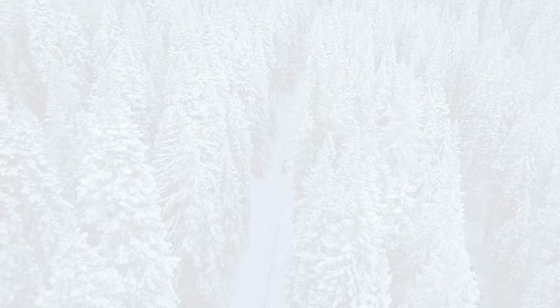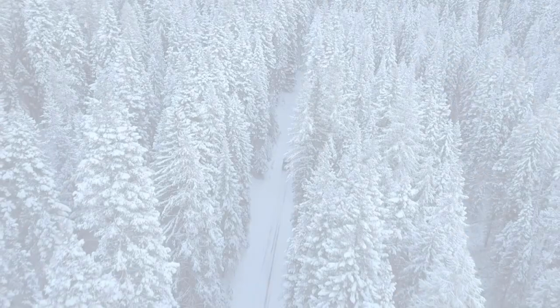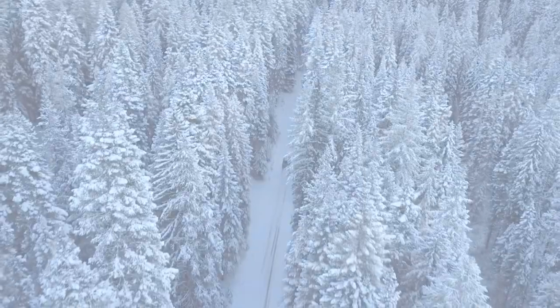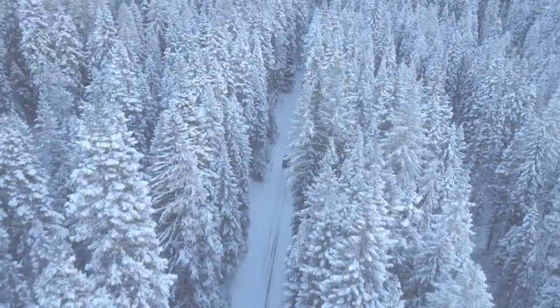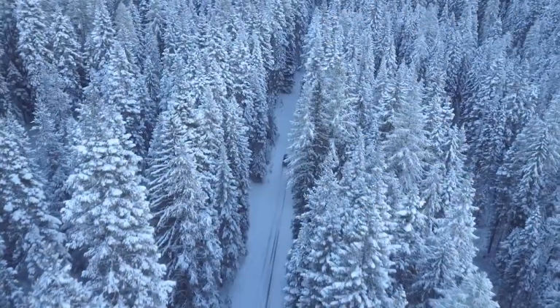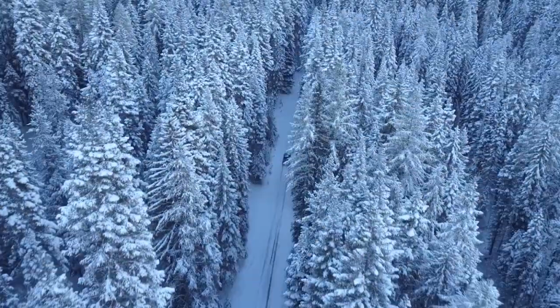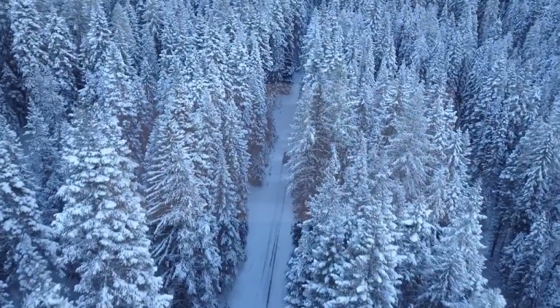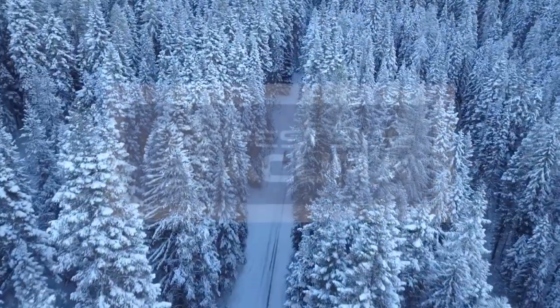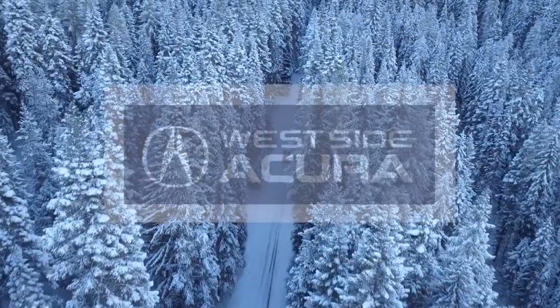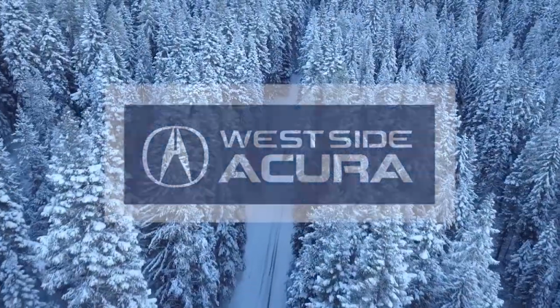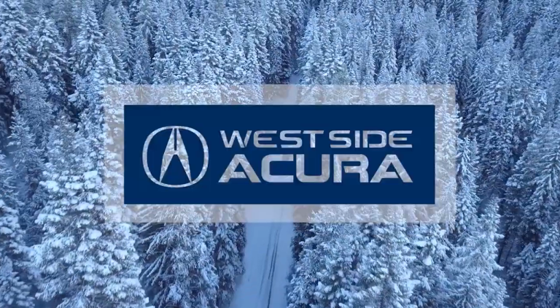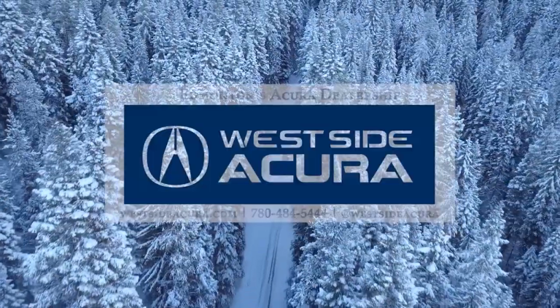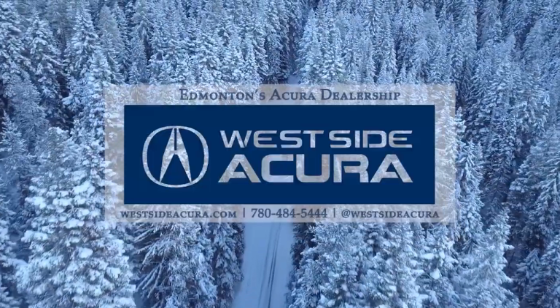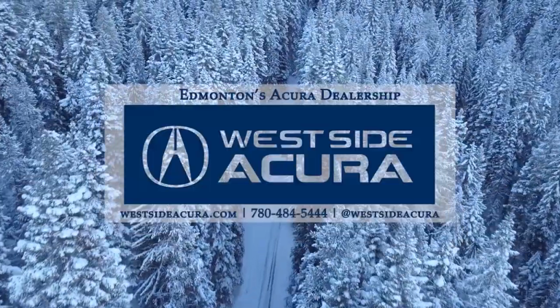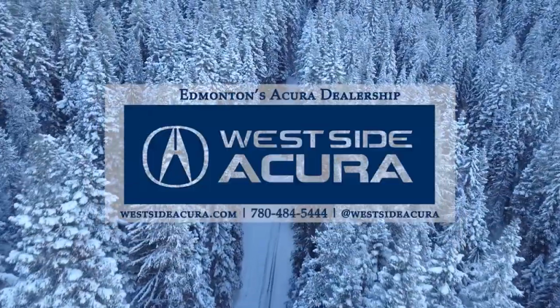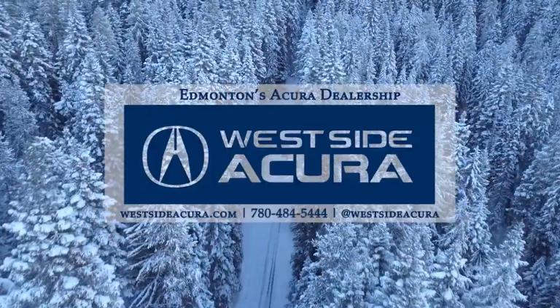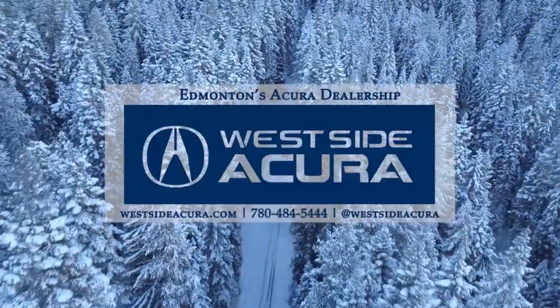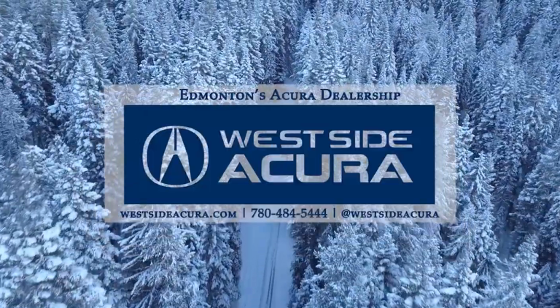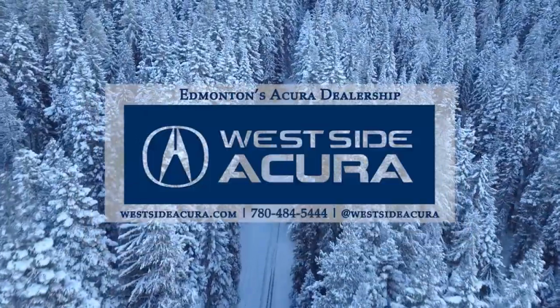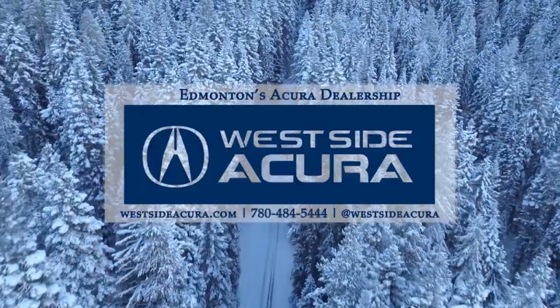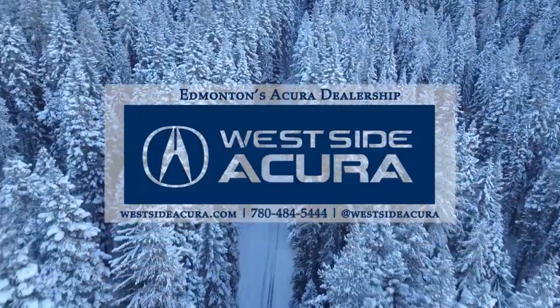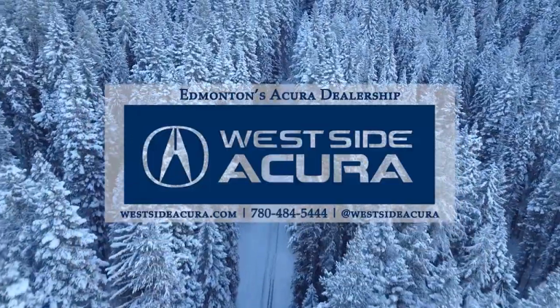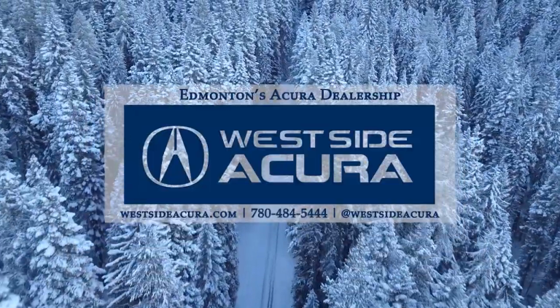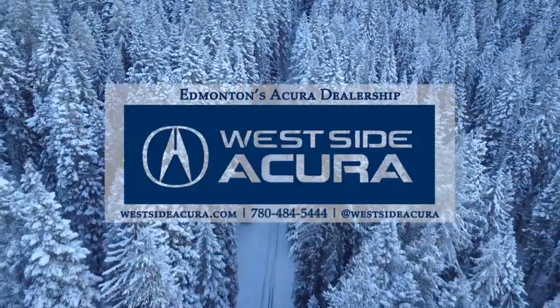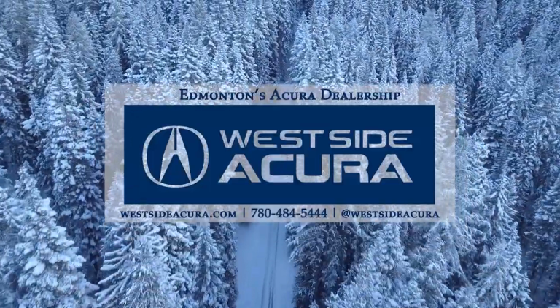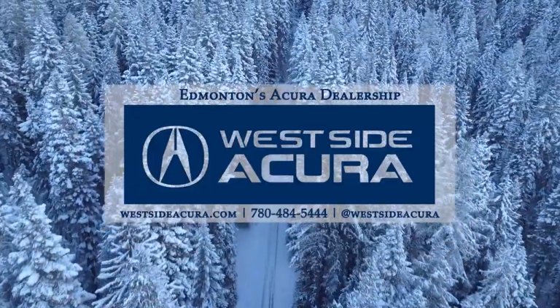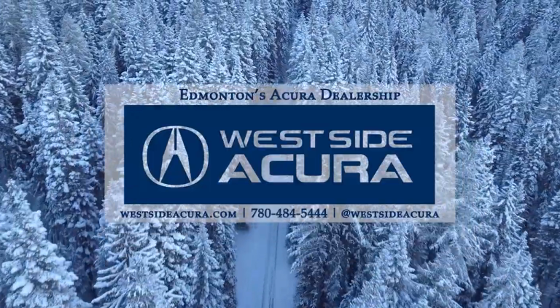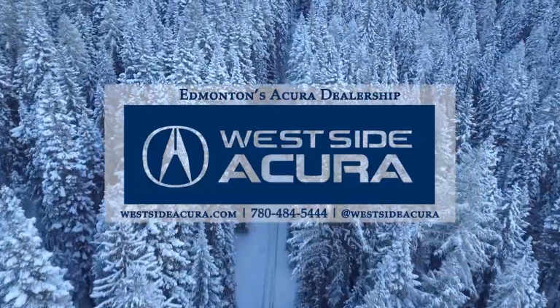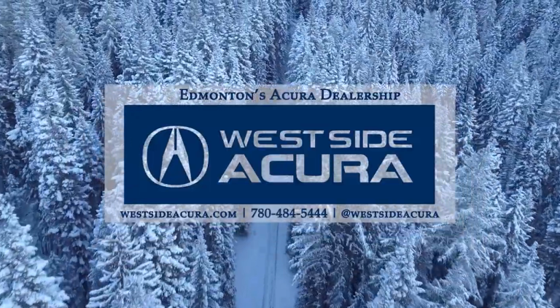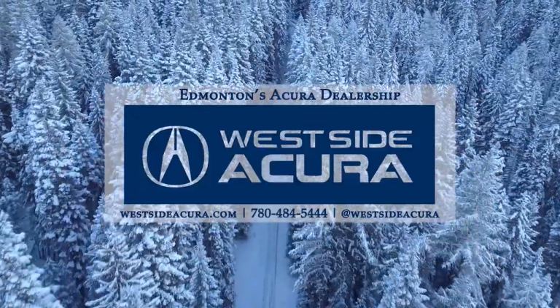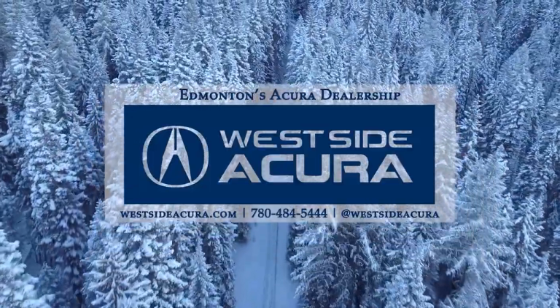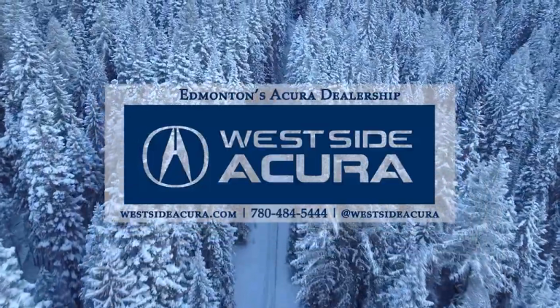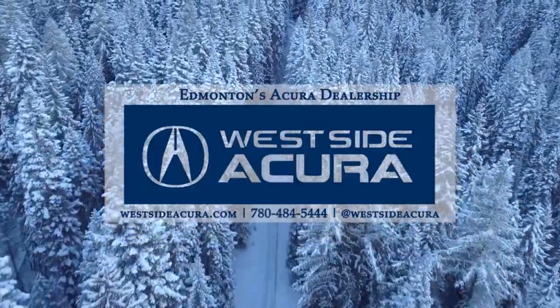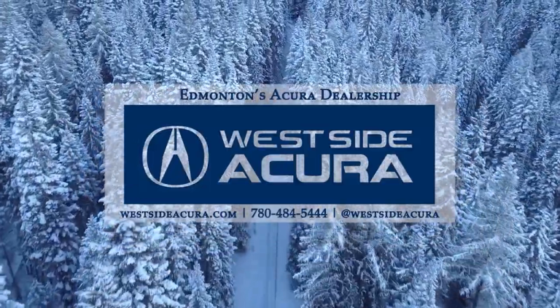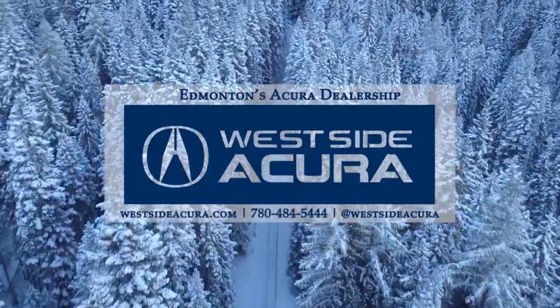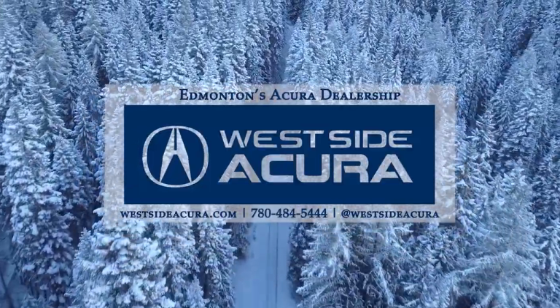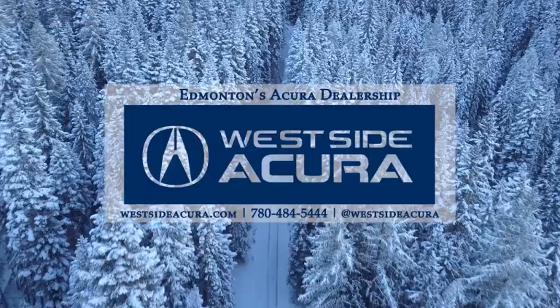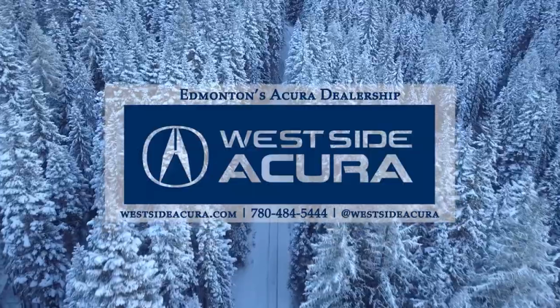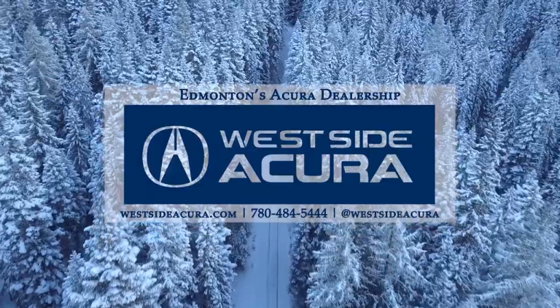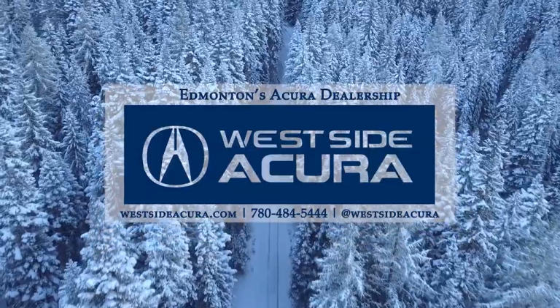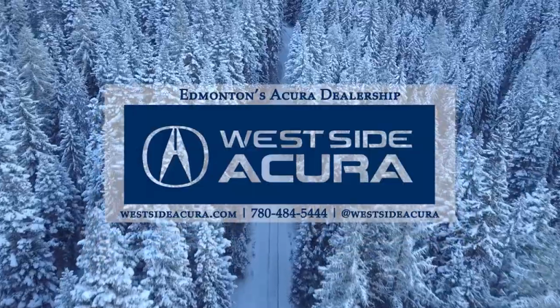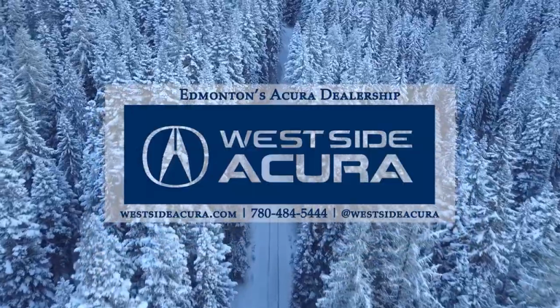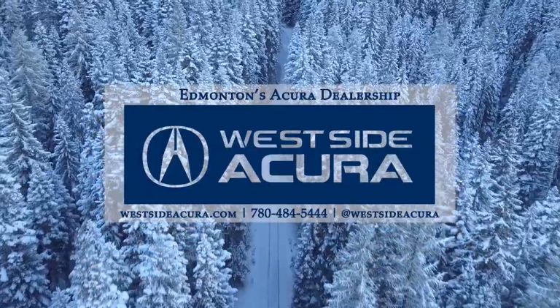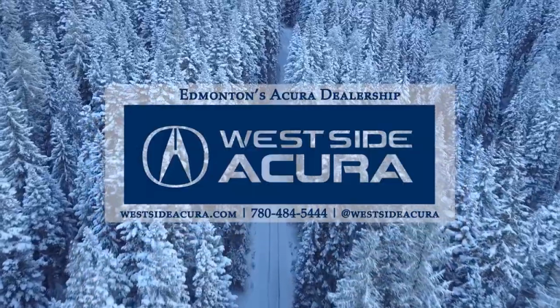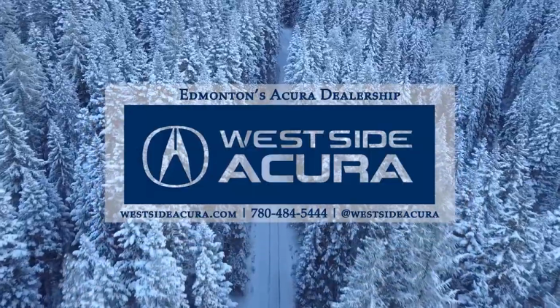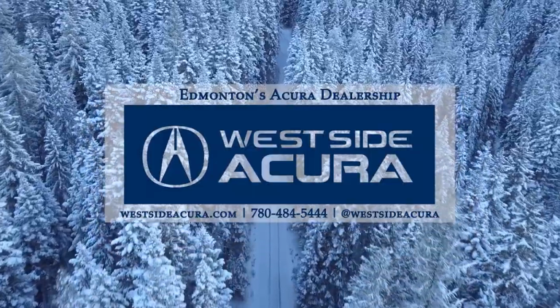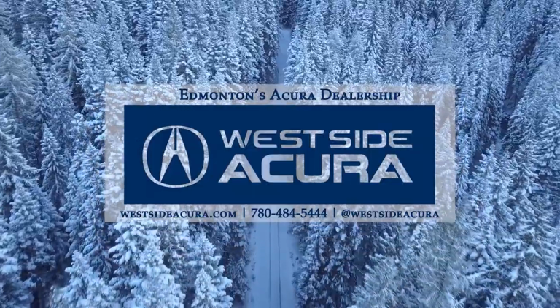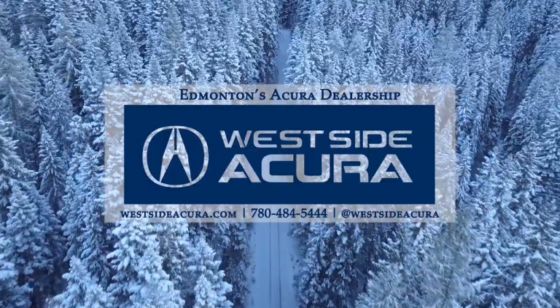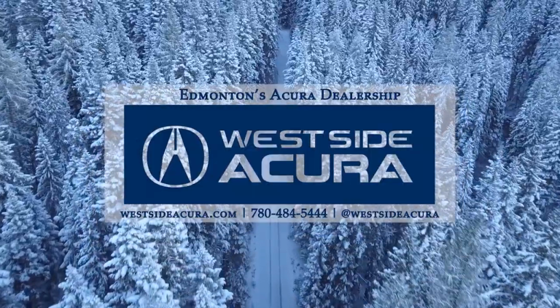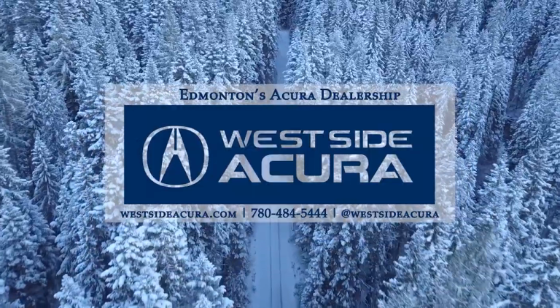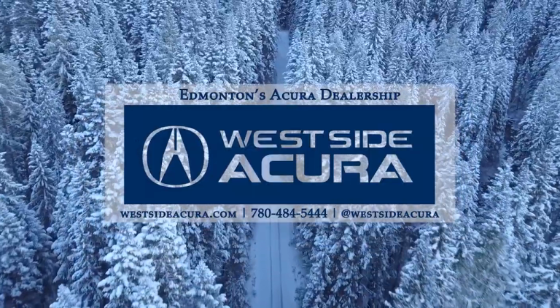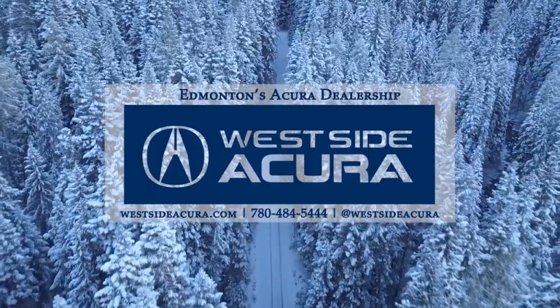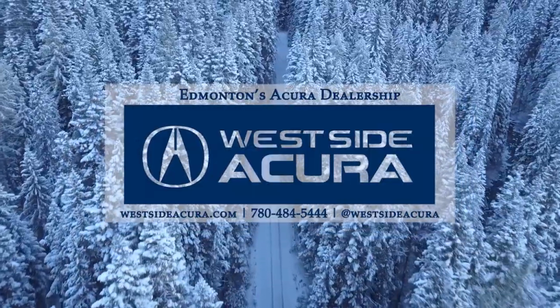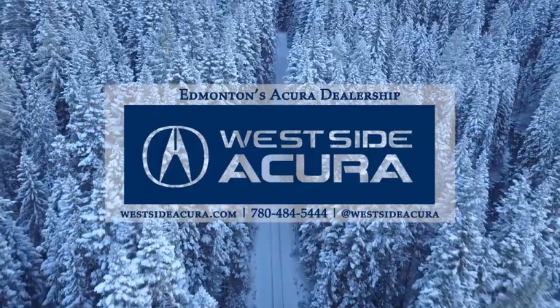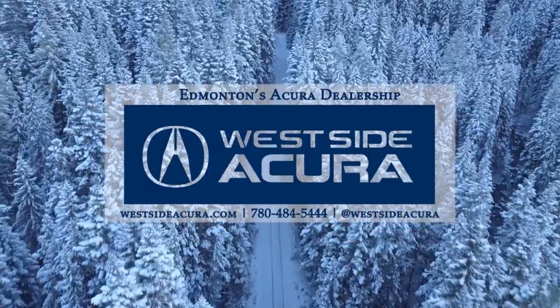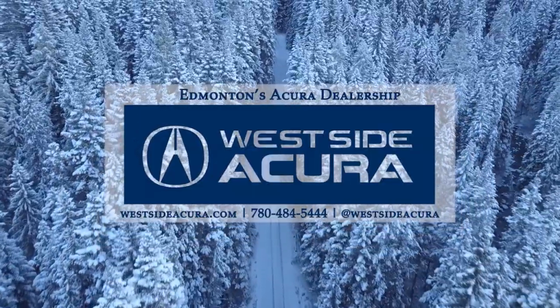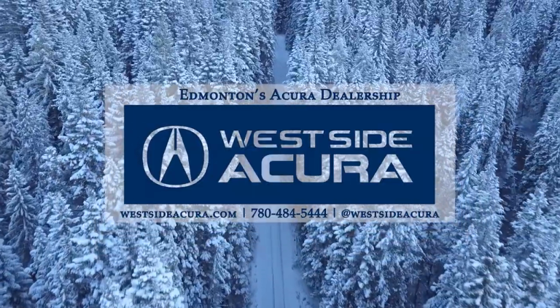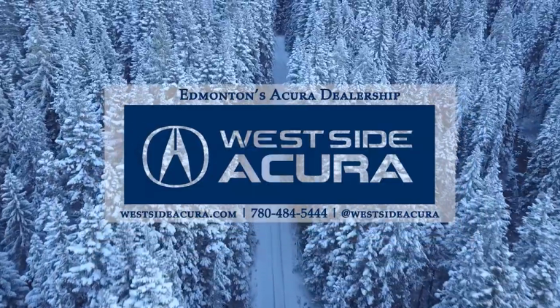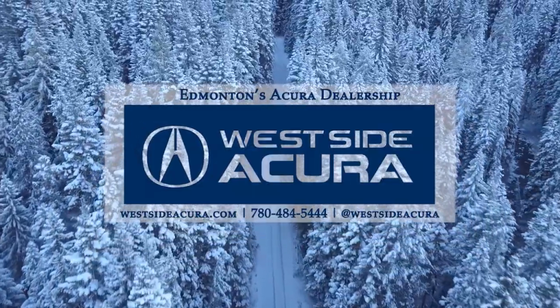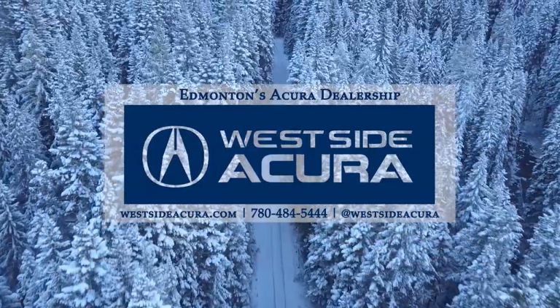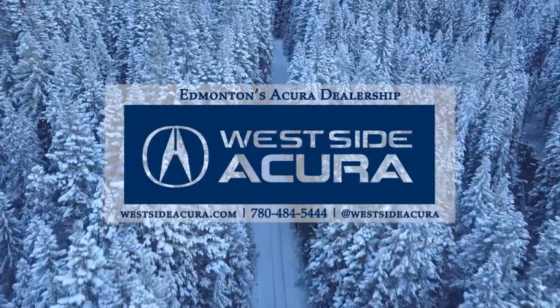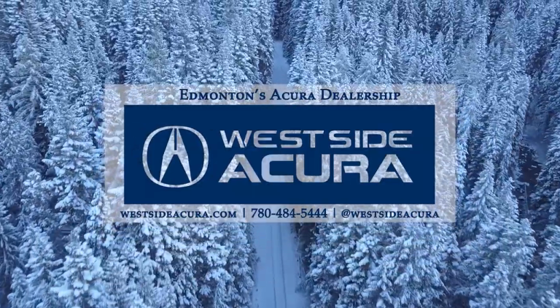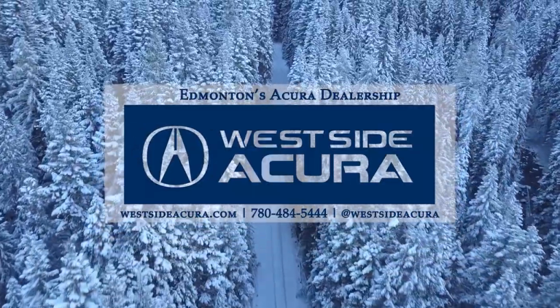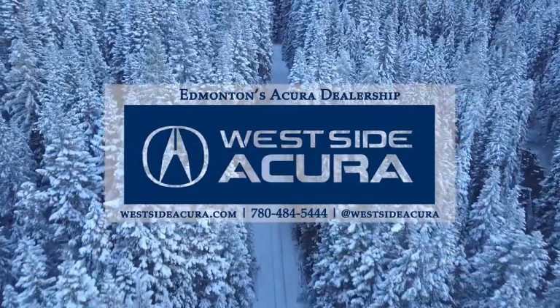Don't miss out on this impressive unit. Come into the dealership, give us a call, or check out our website at westsideacura.com.